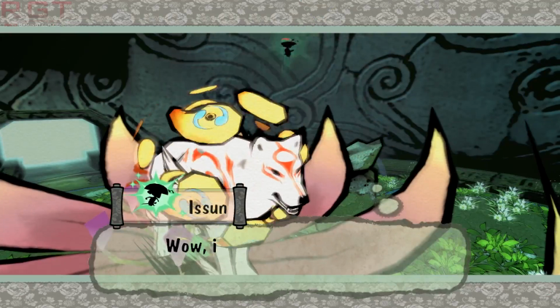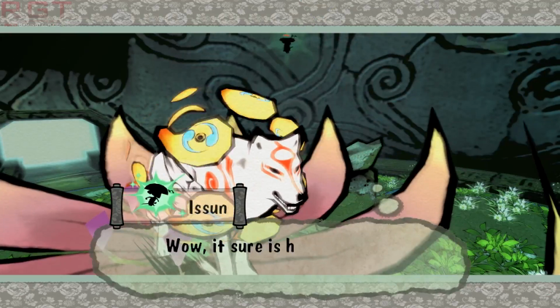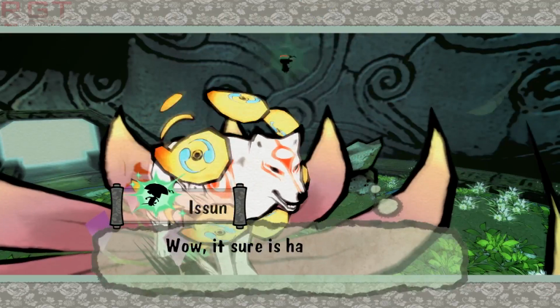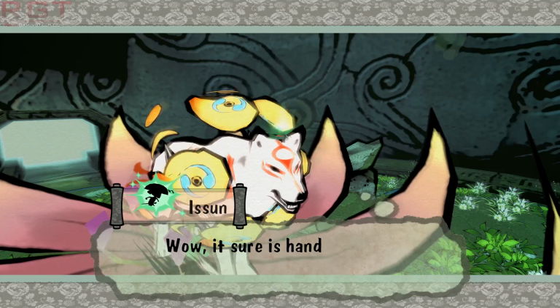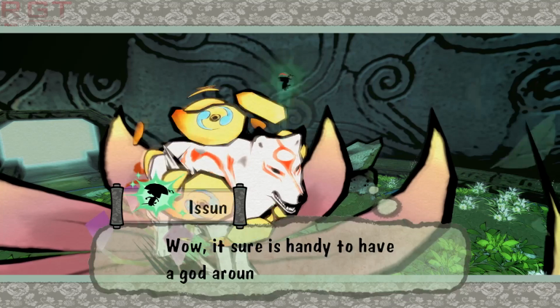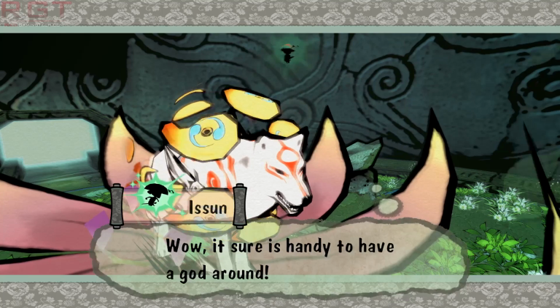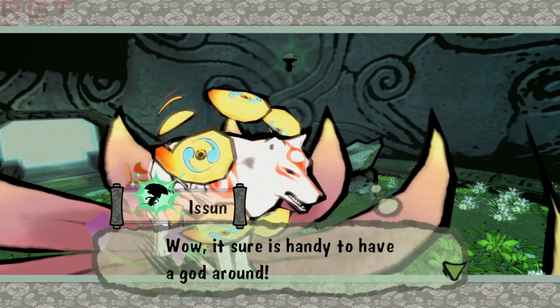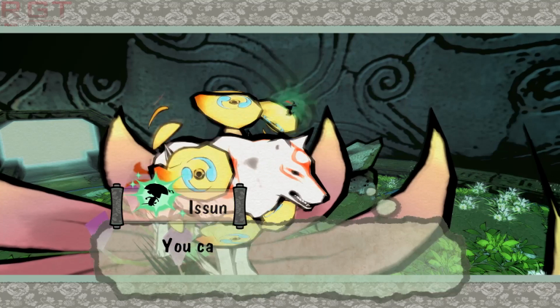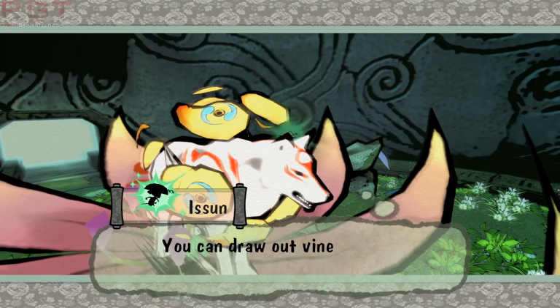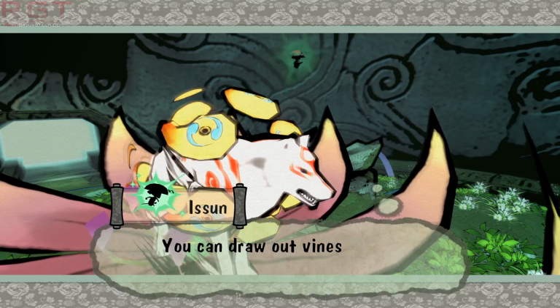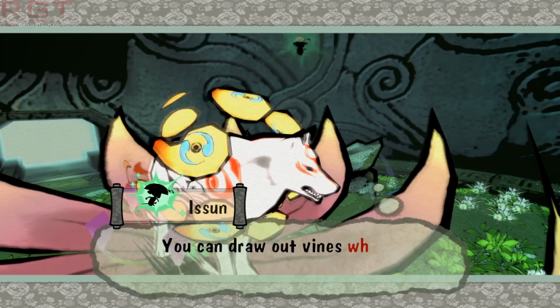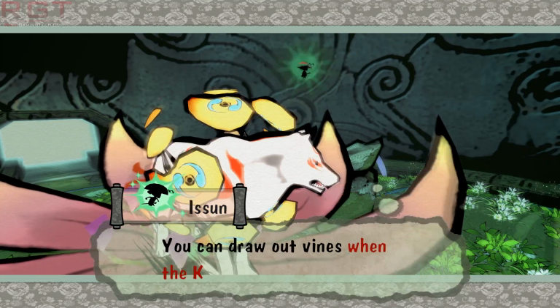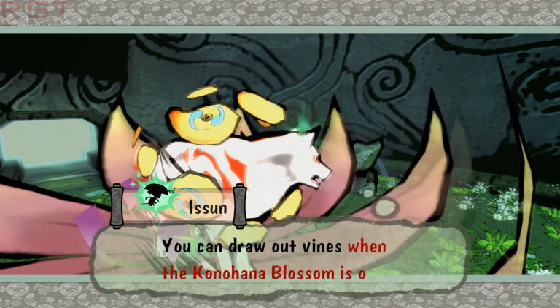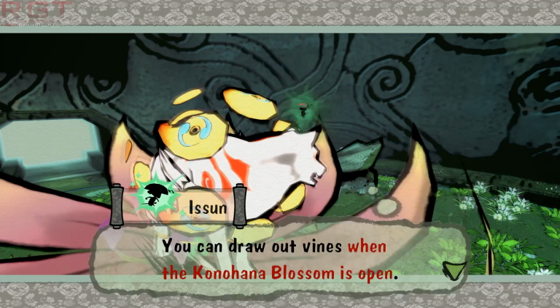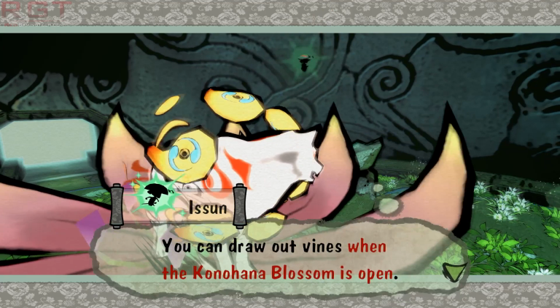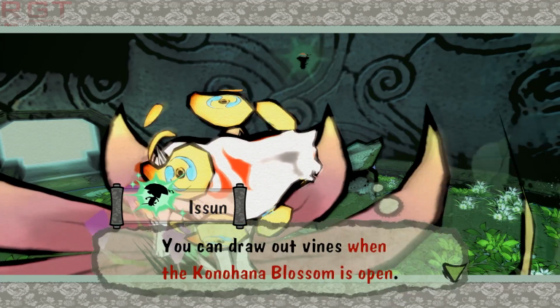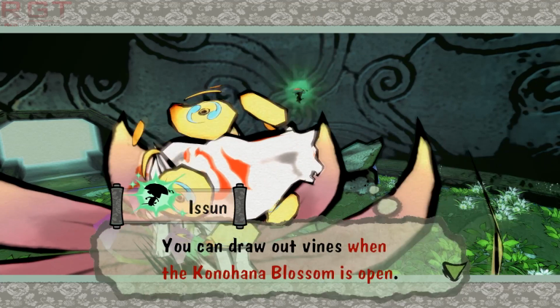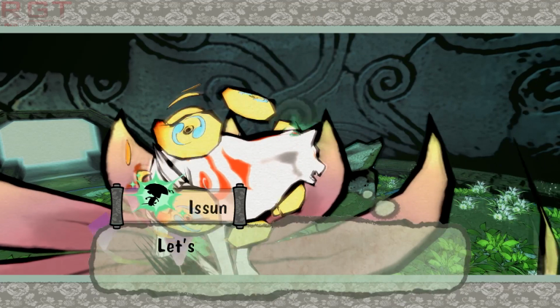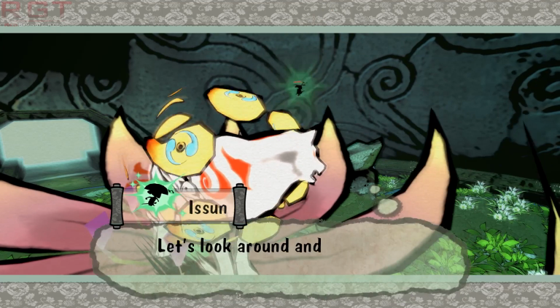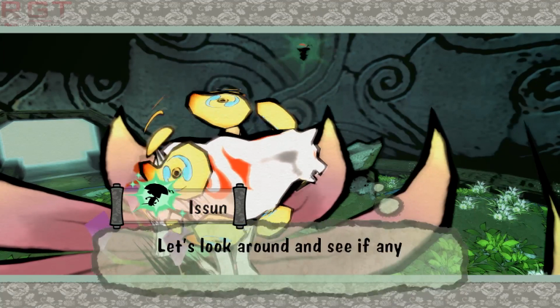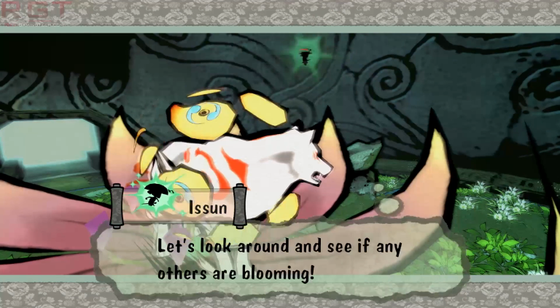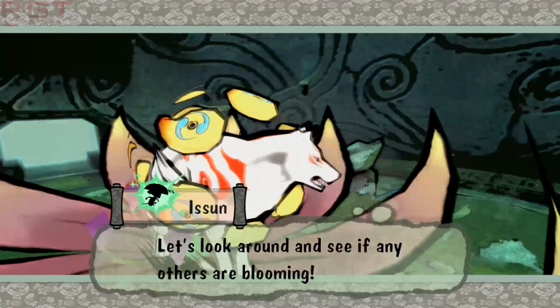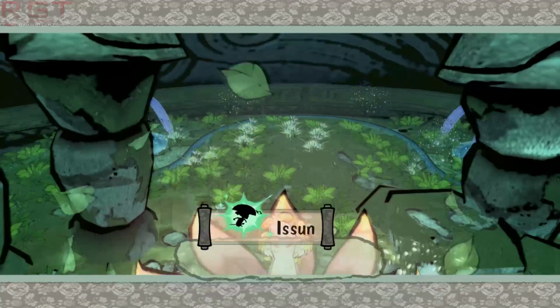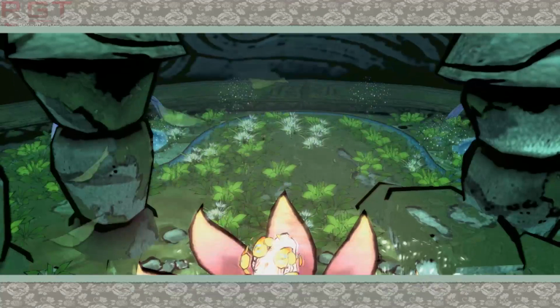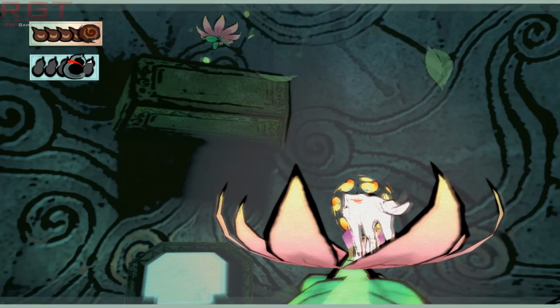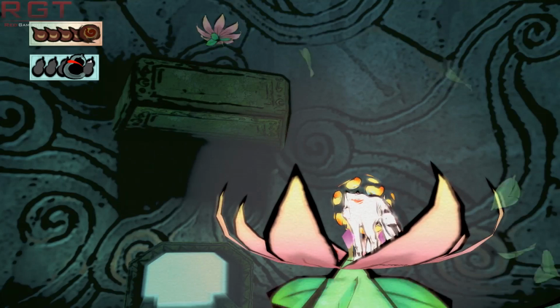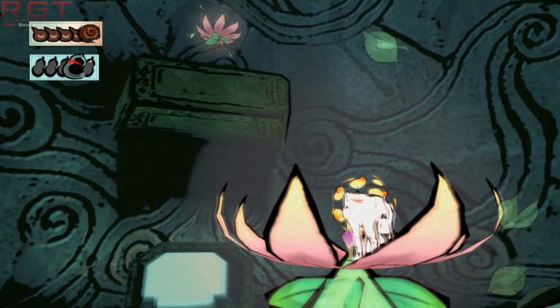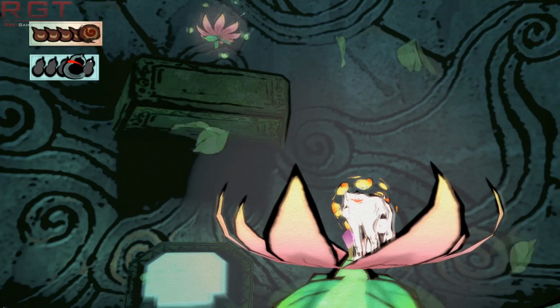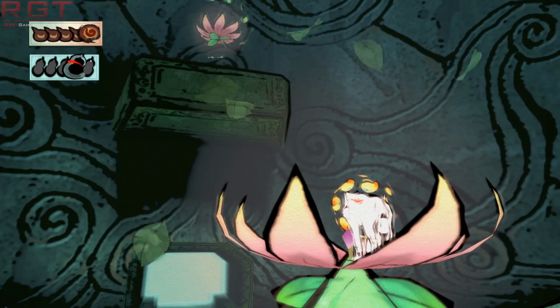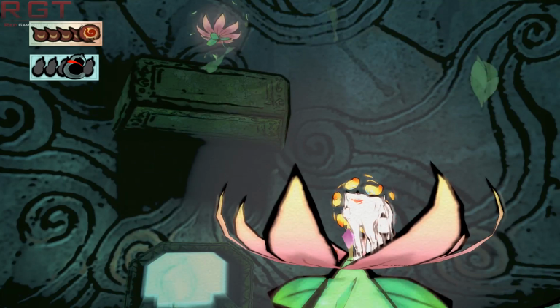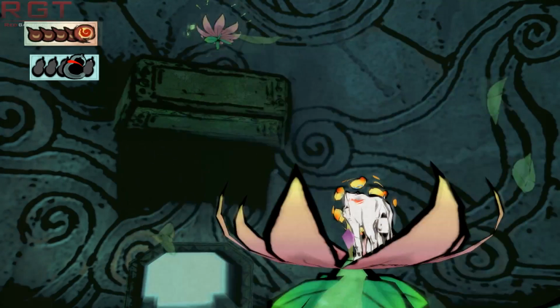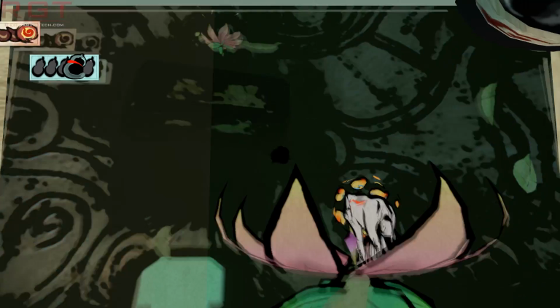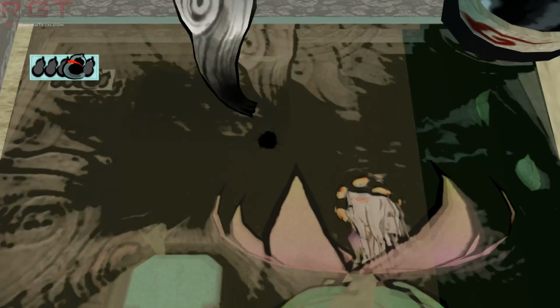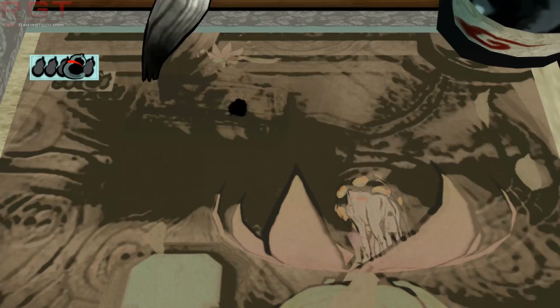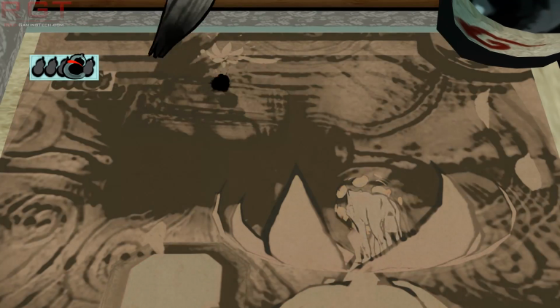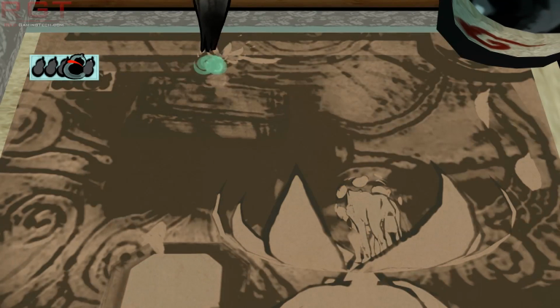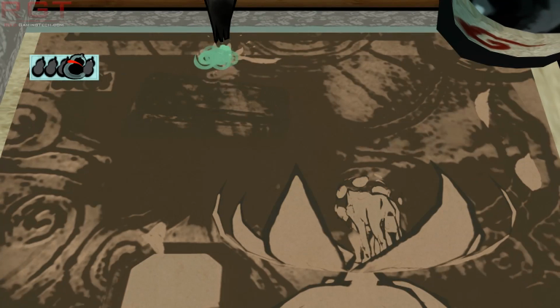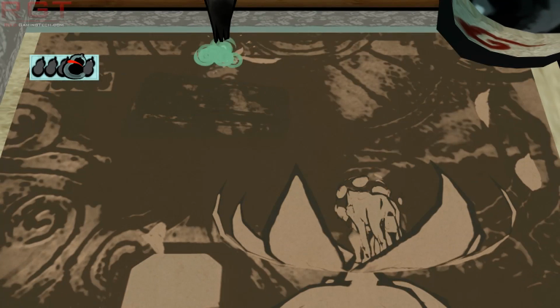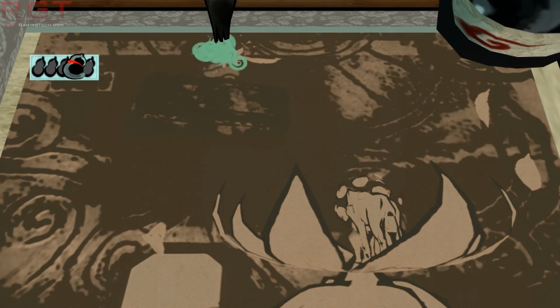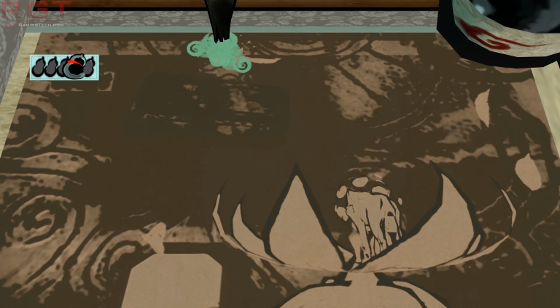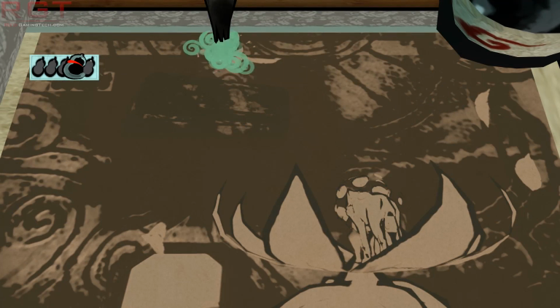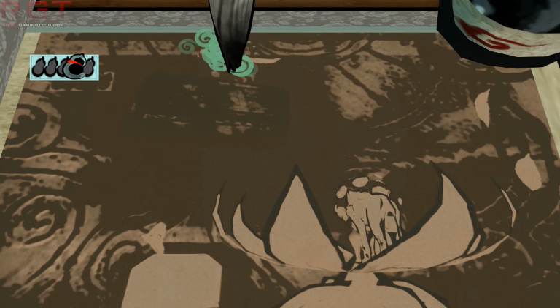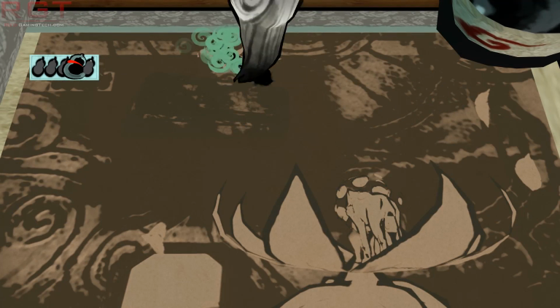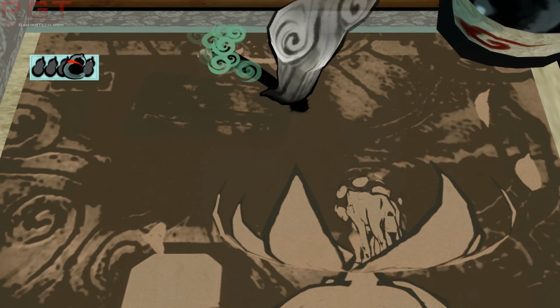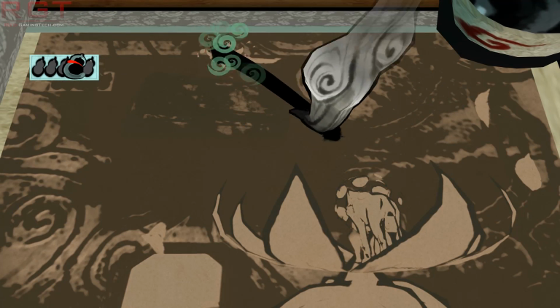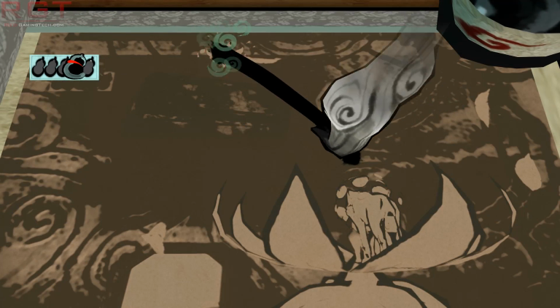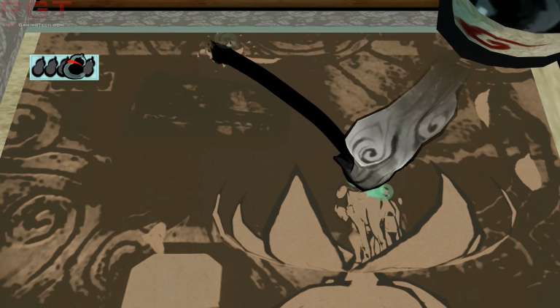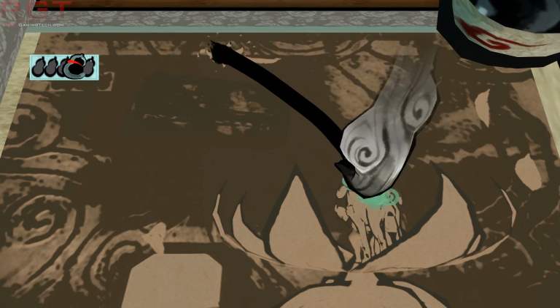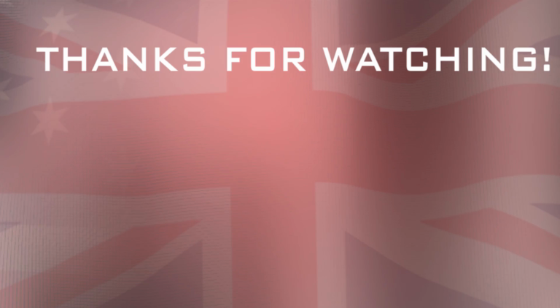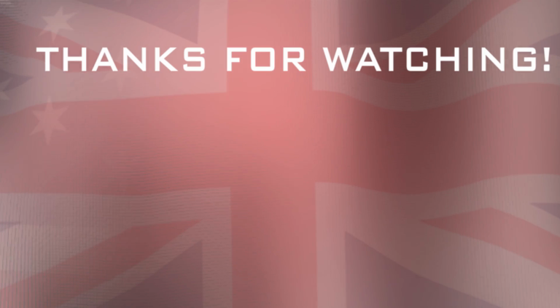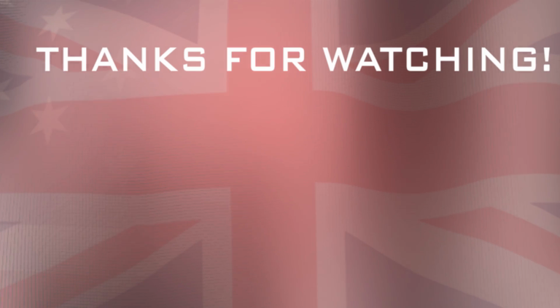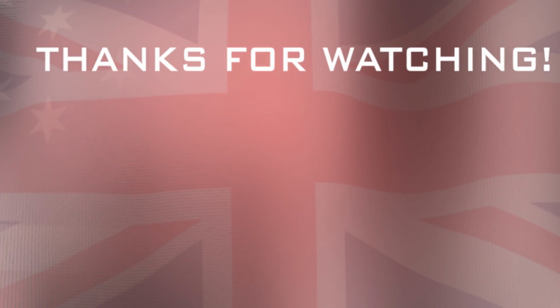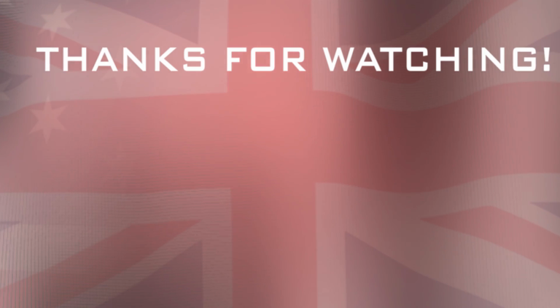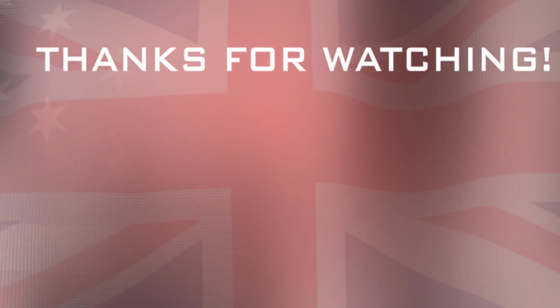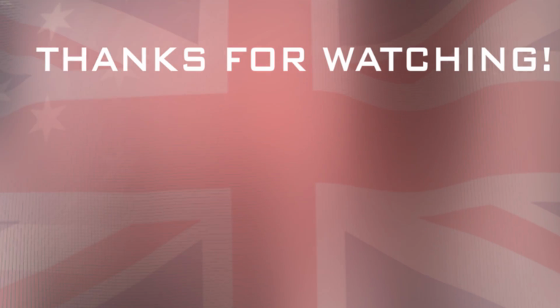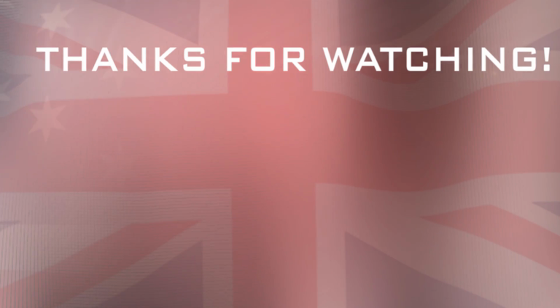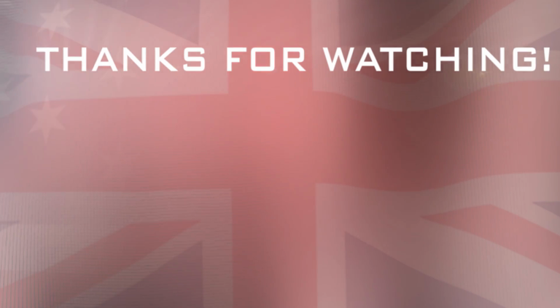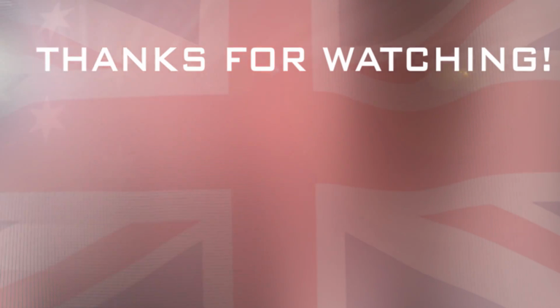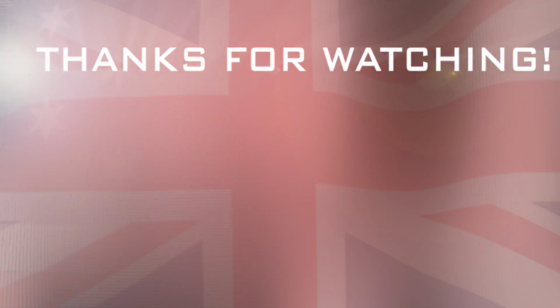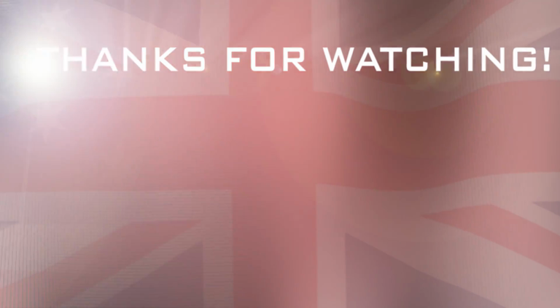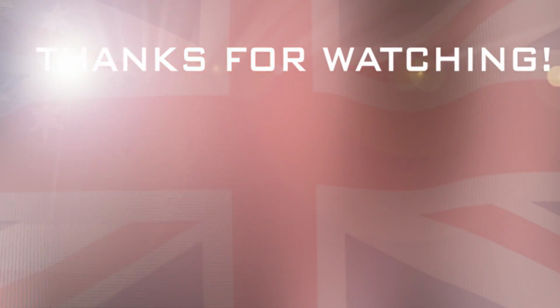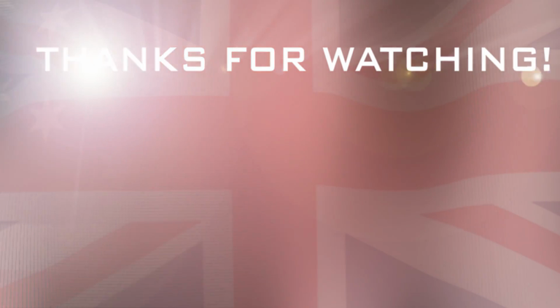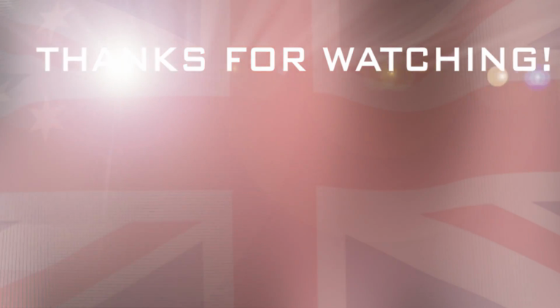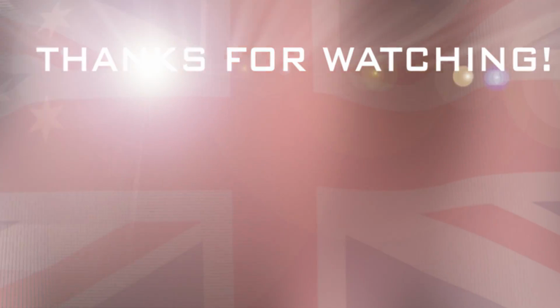With all of that said, hopefully you've enjoyed the video. I'll see you soon. Take care. Bye for now.